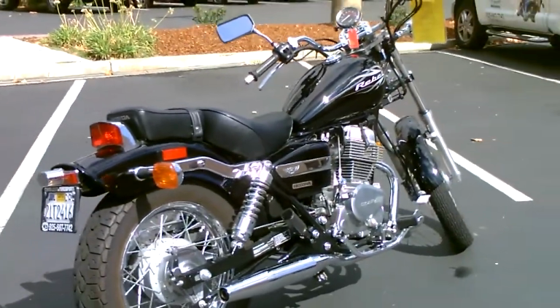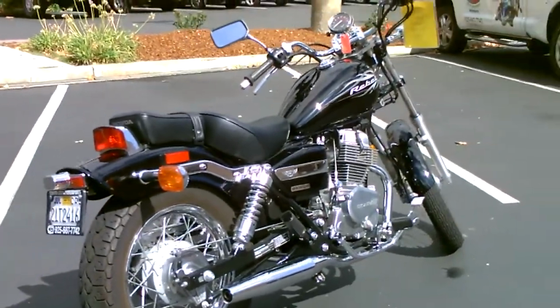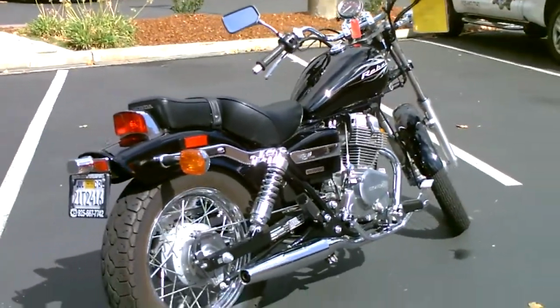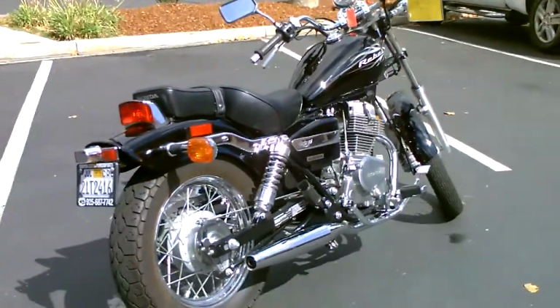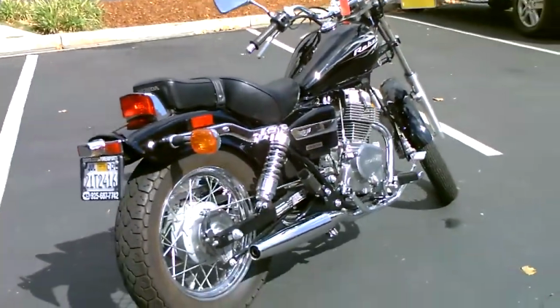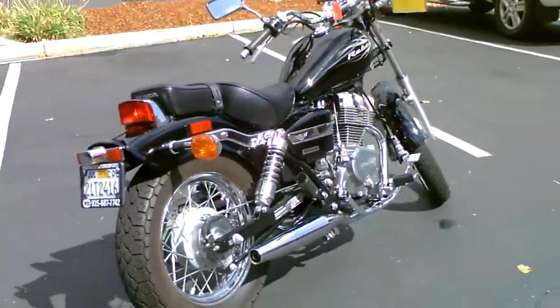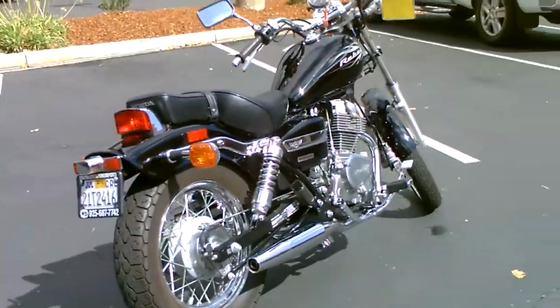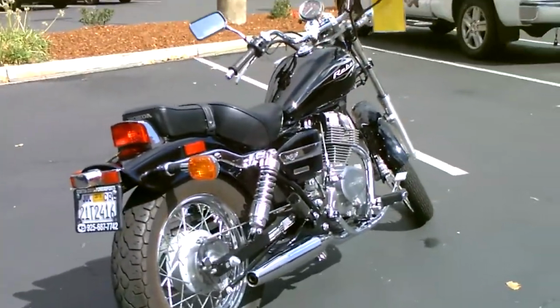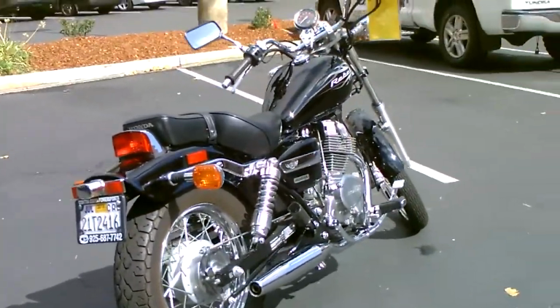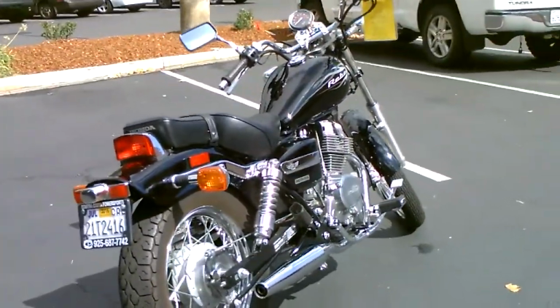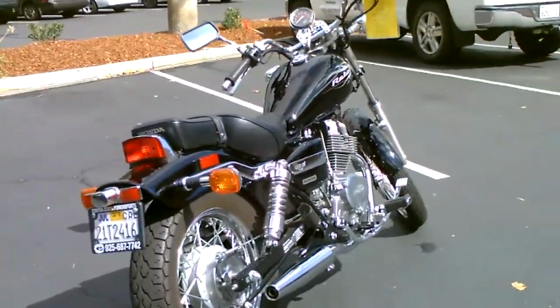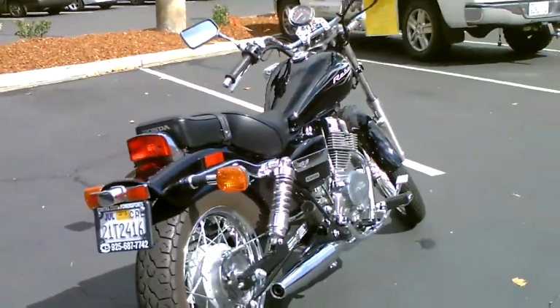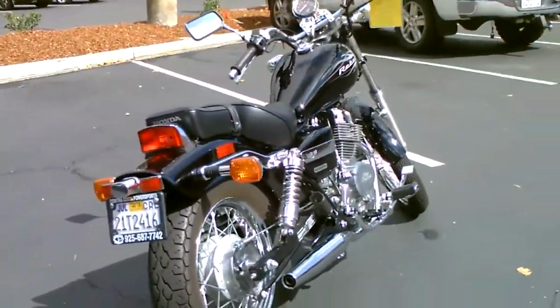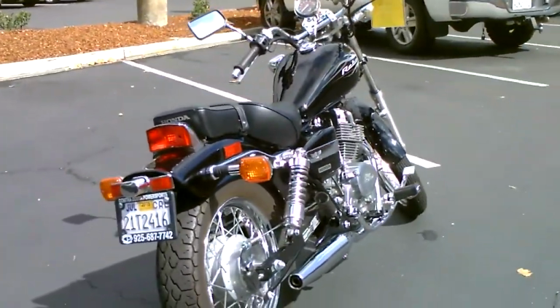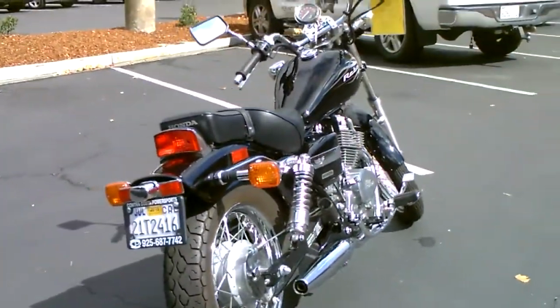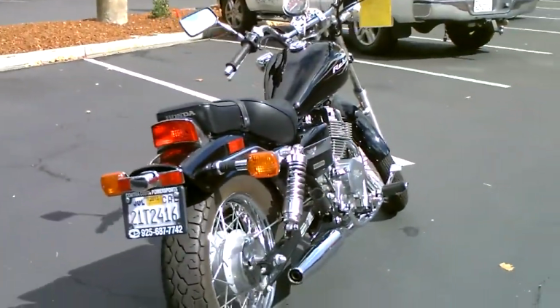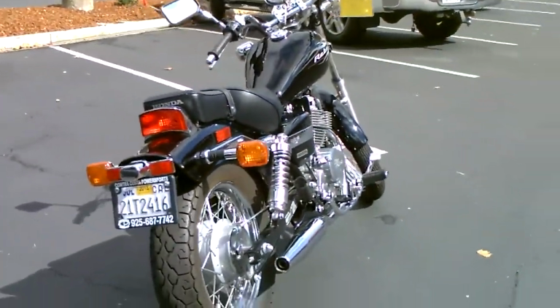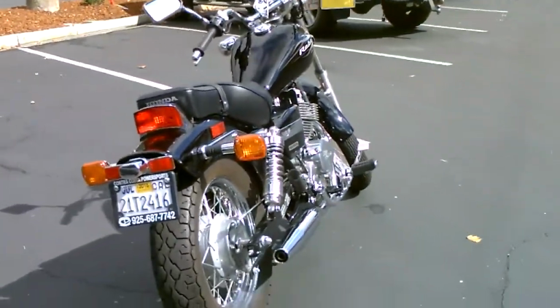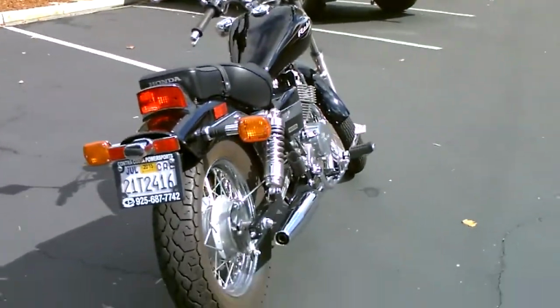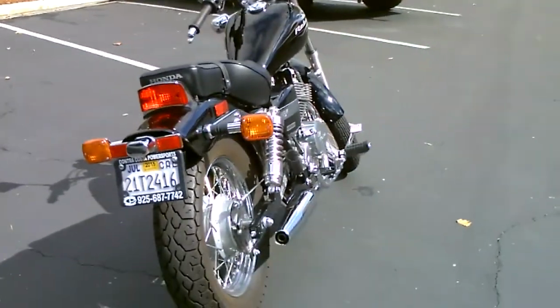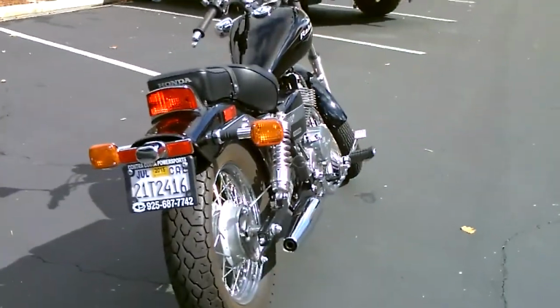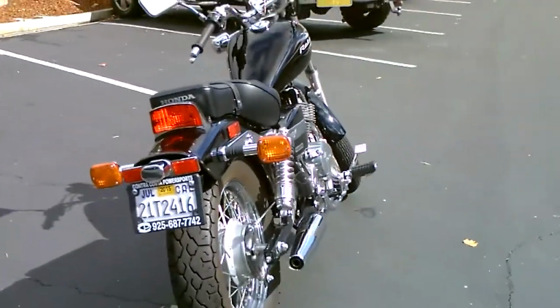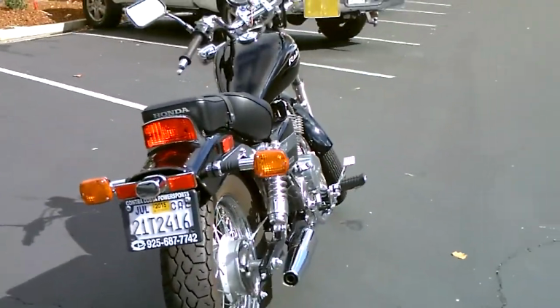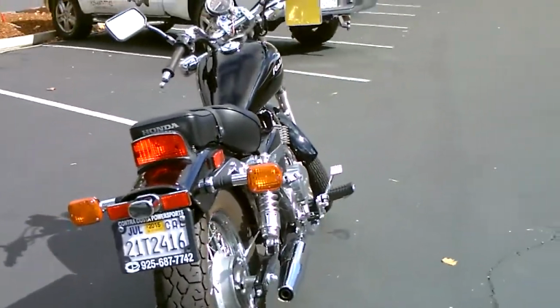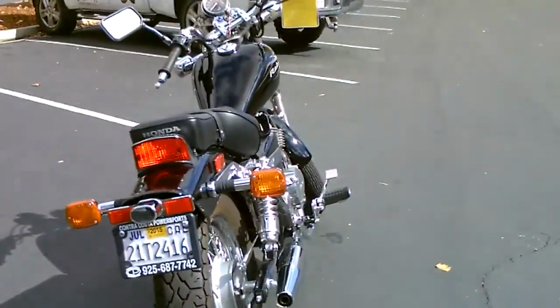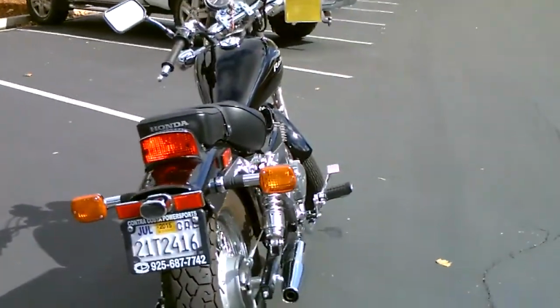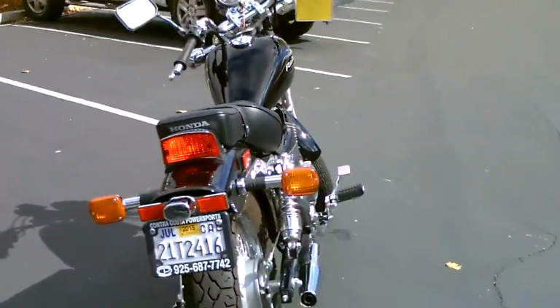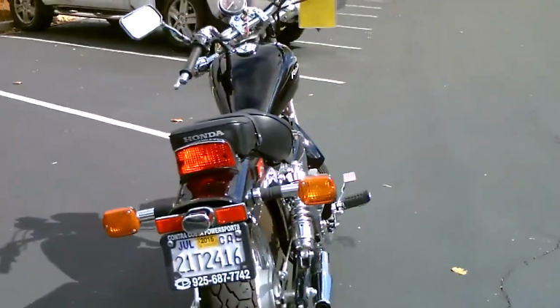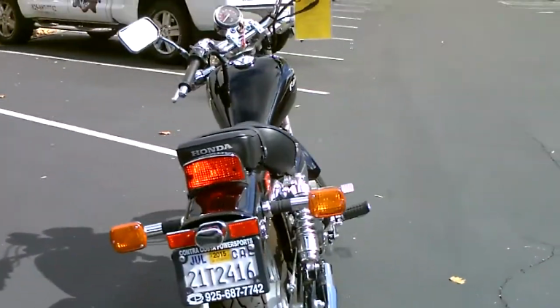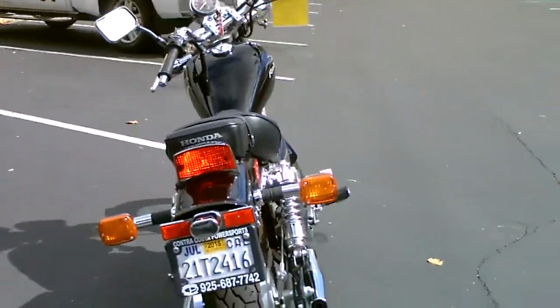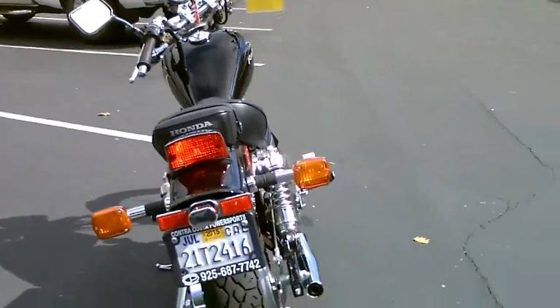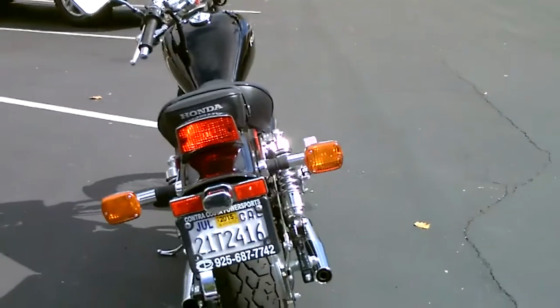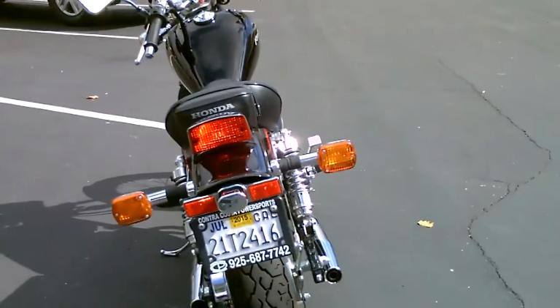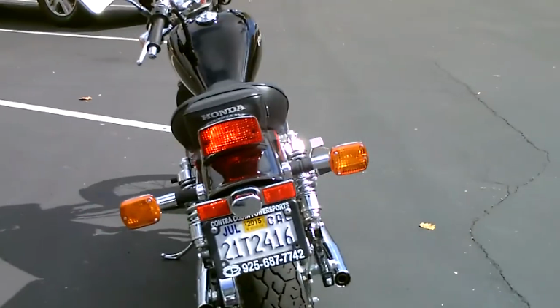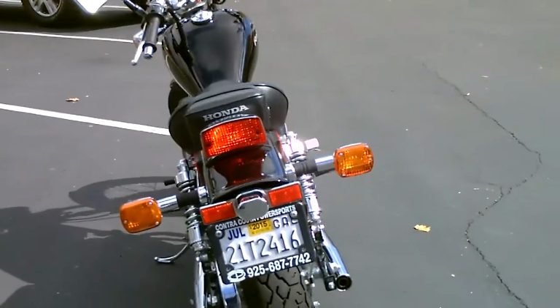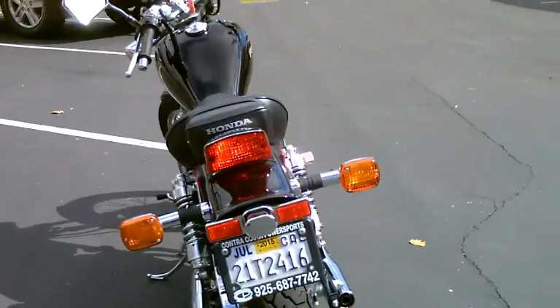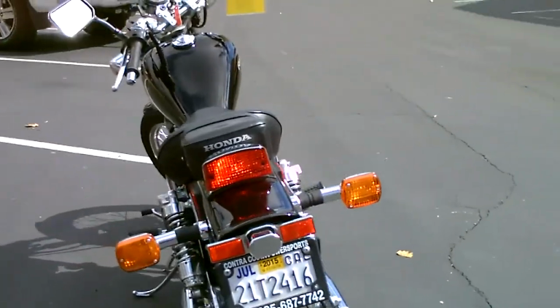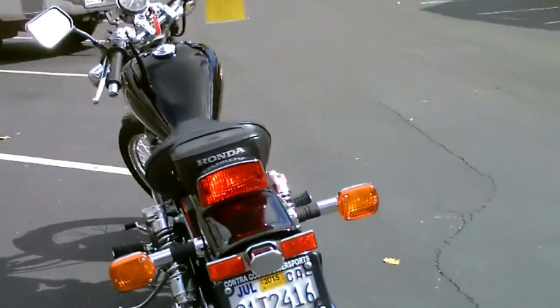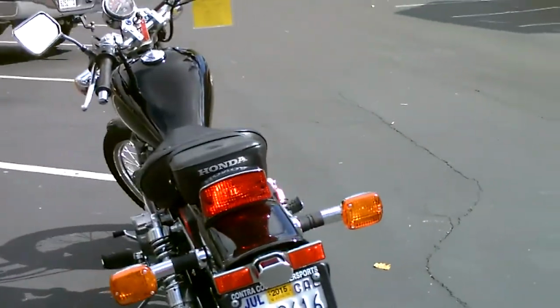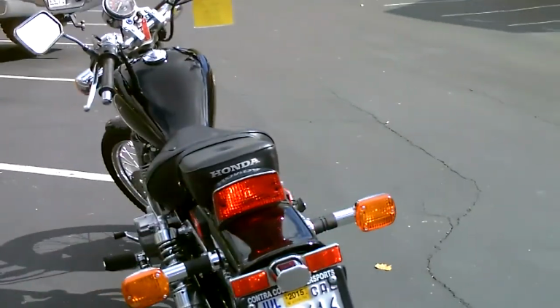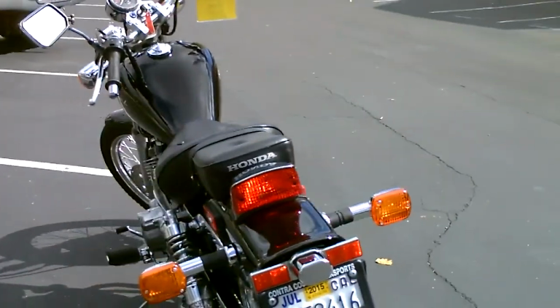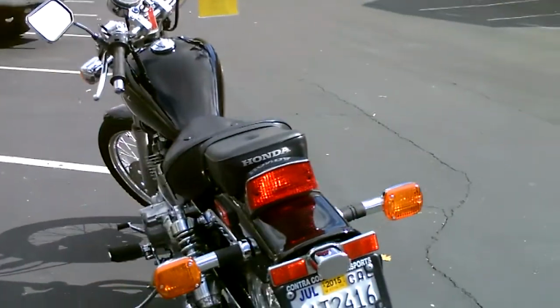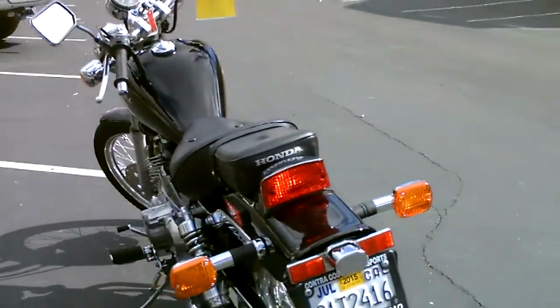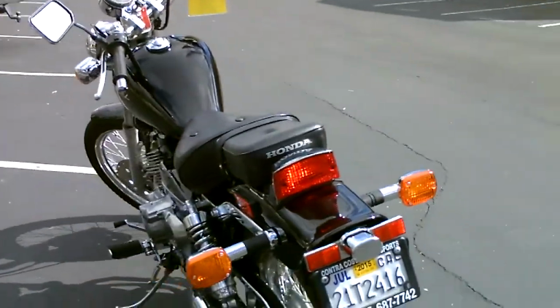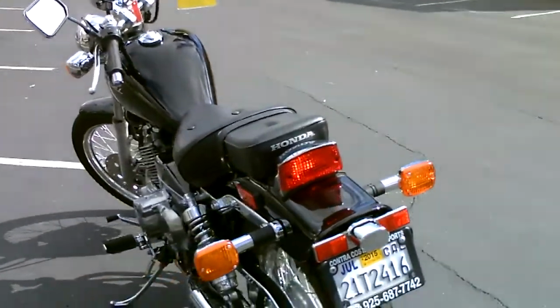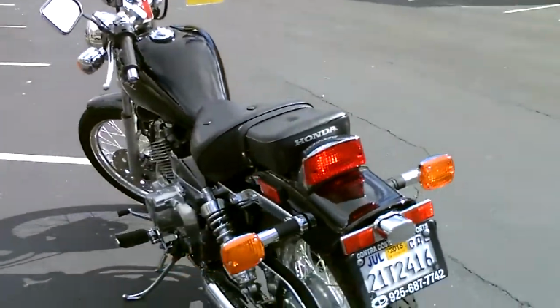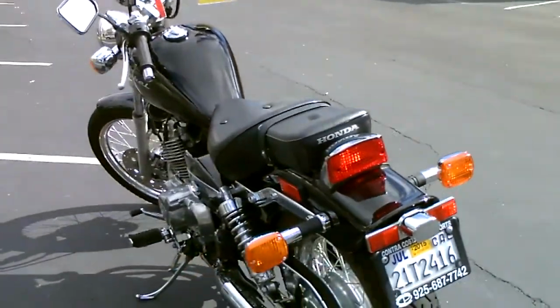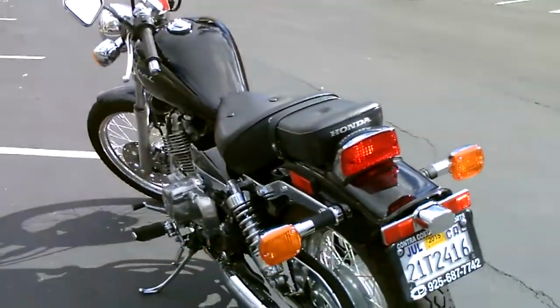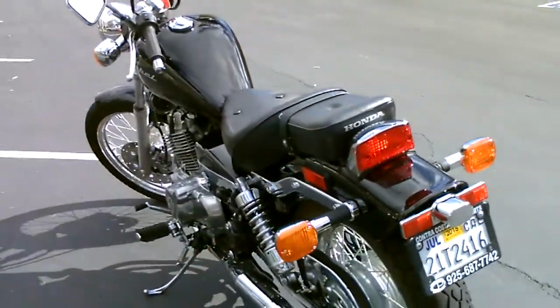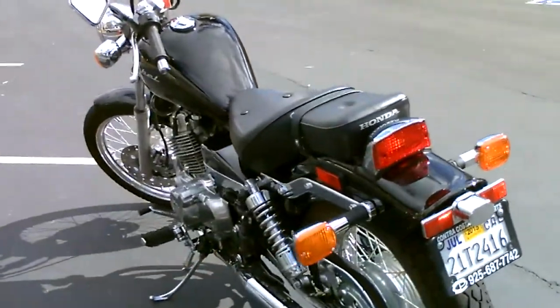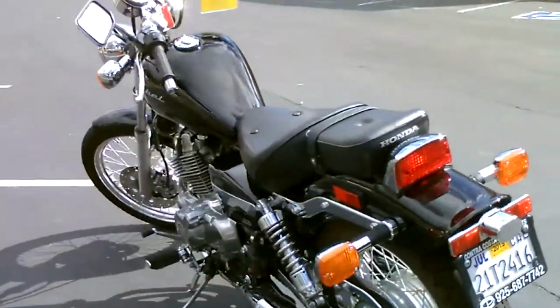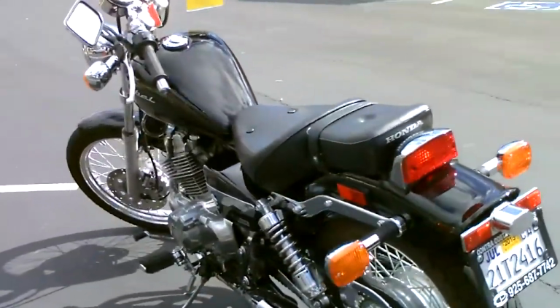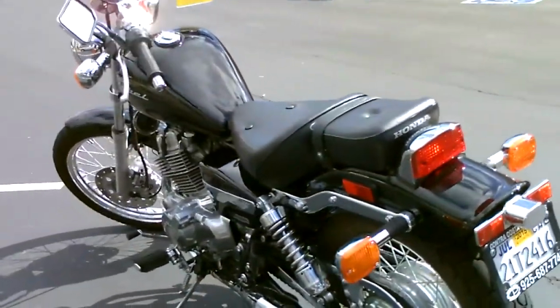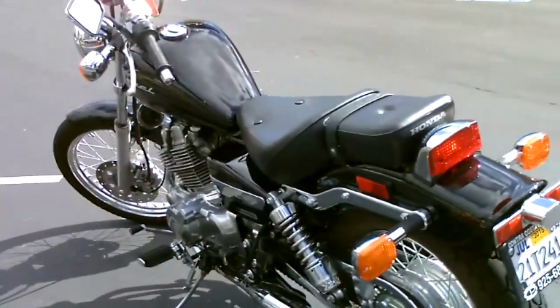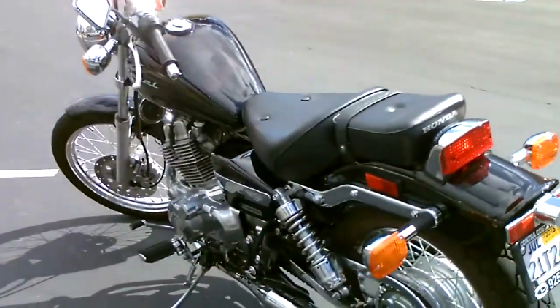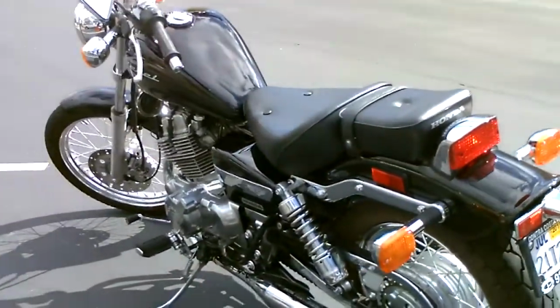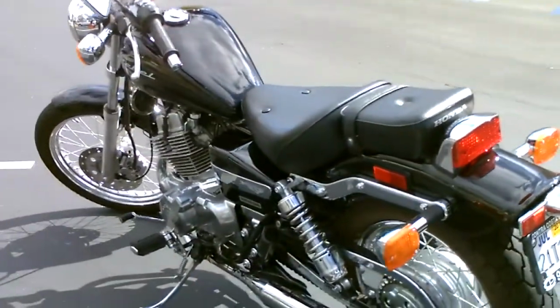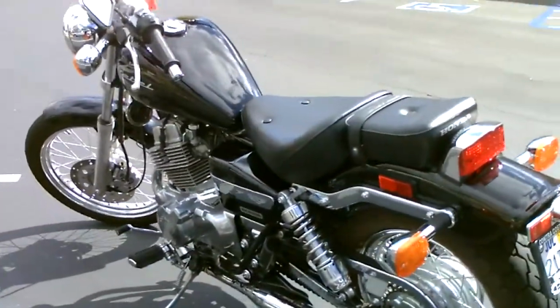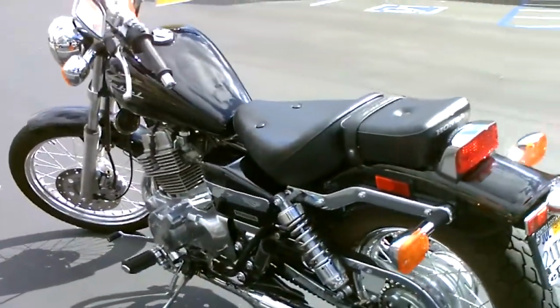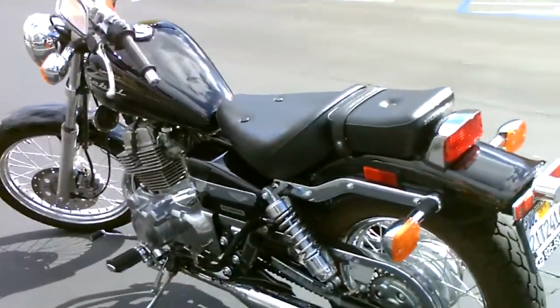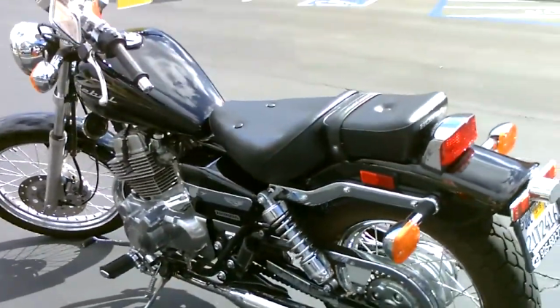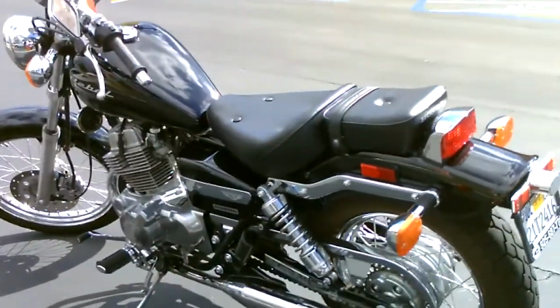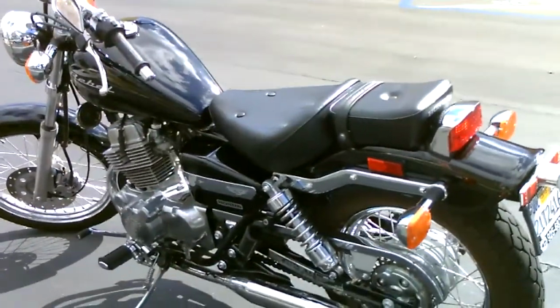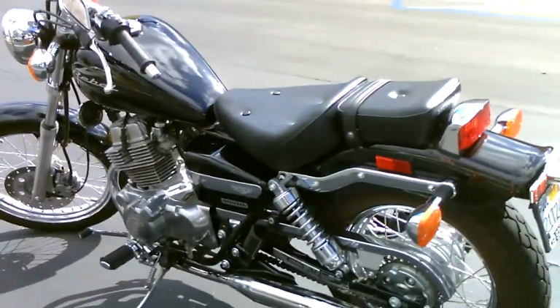This bike is in fantastic shape. It's never been dropped, only 1,500 miles.